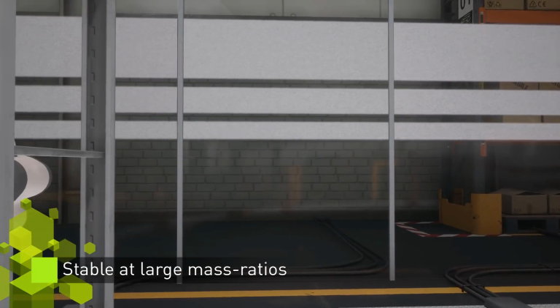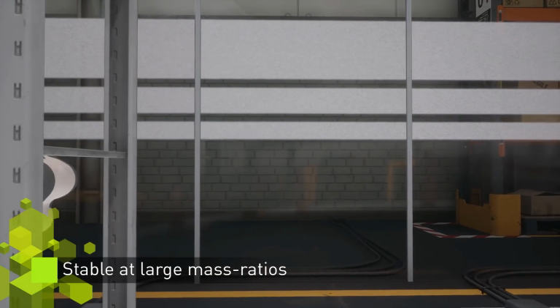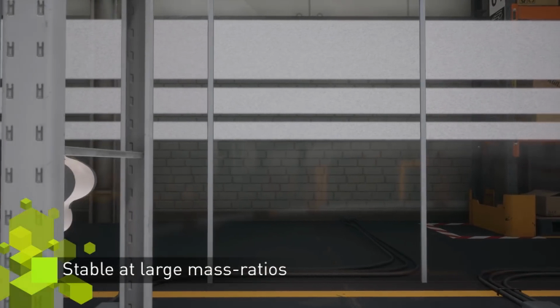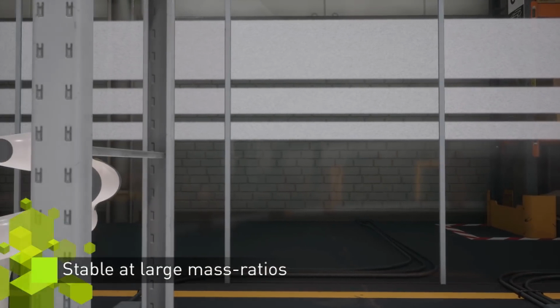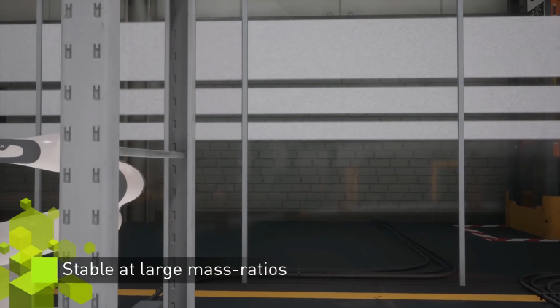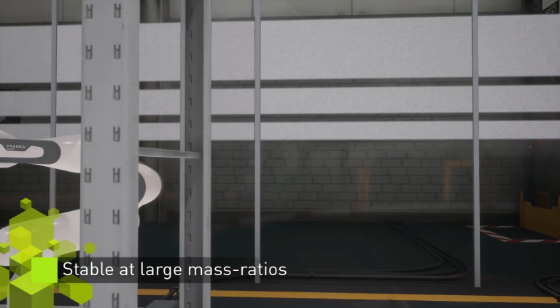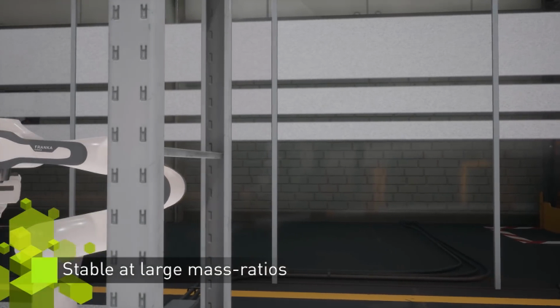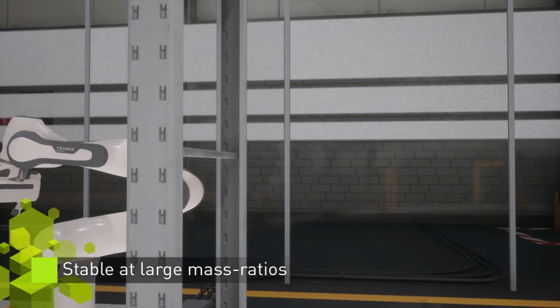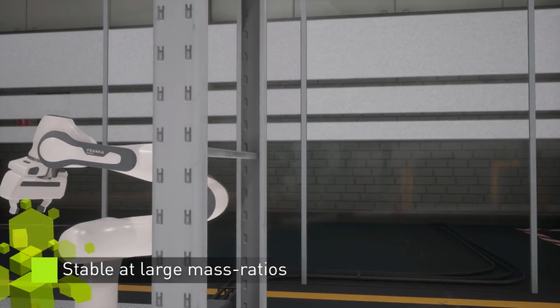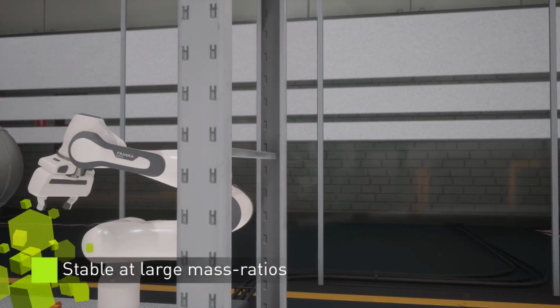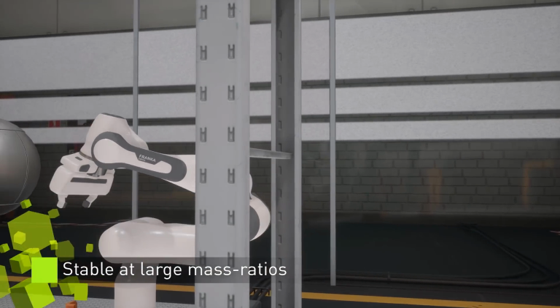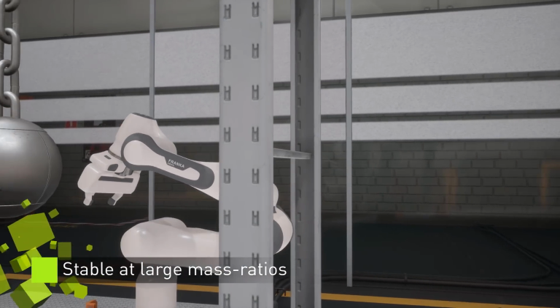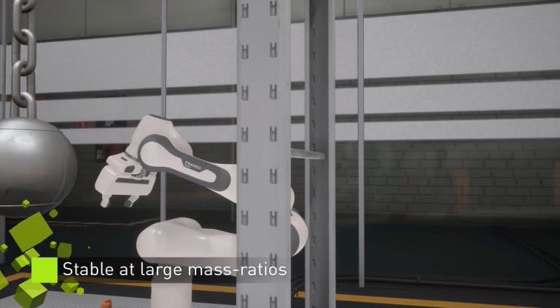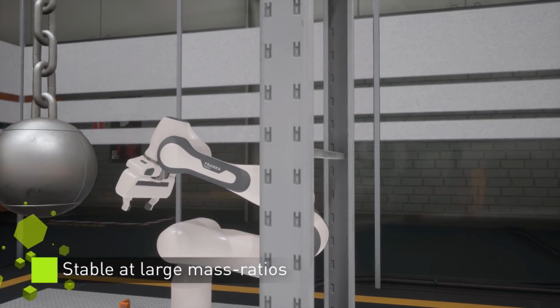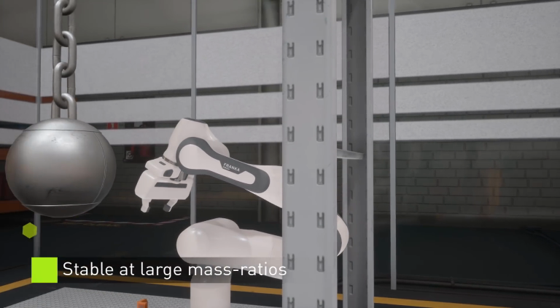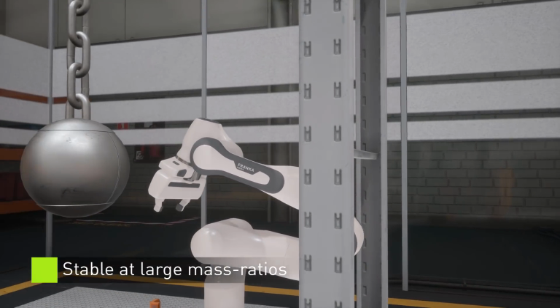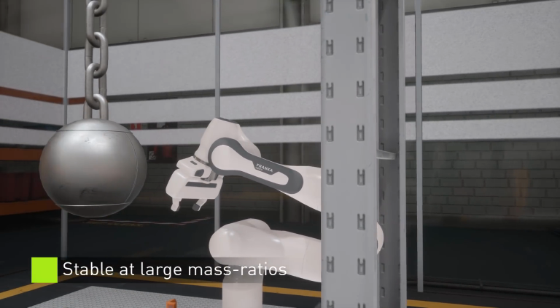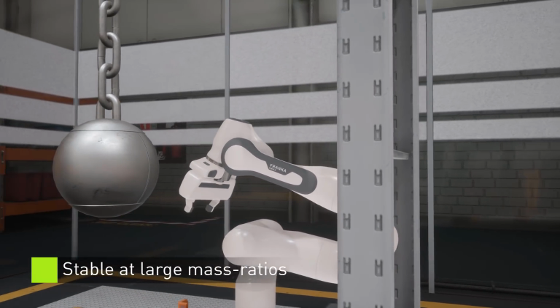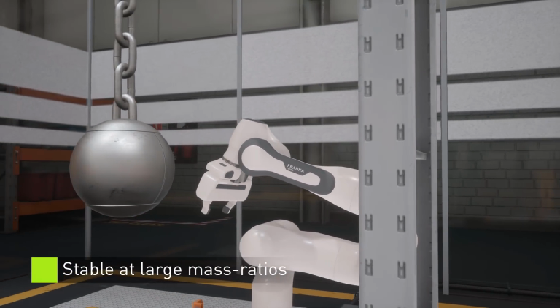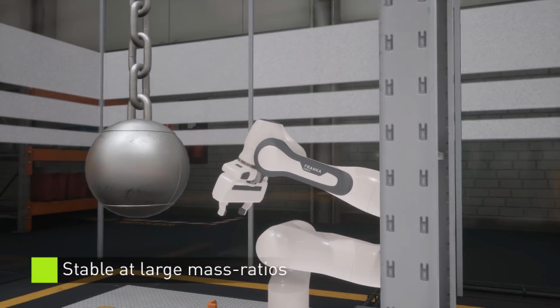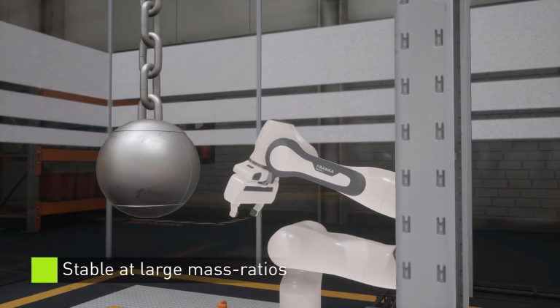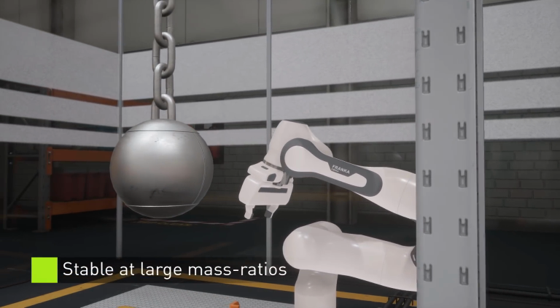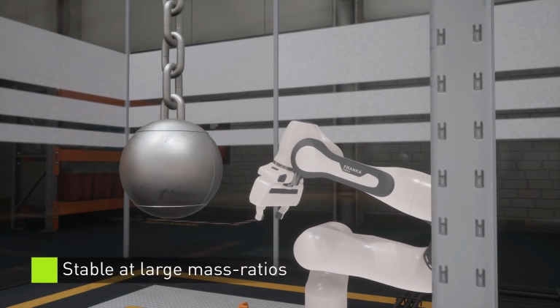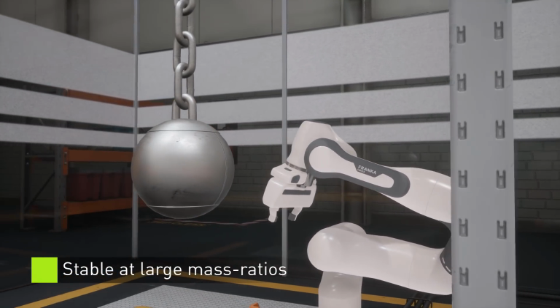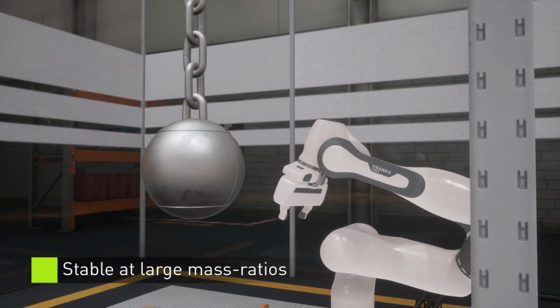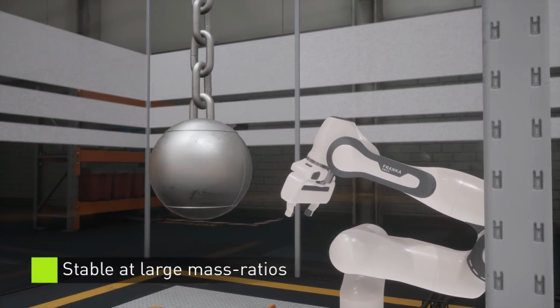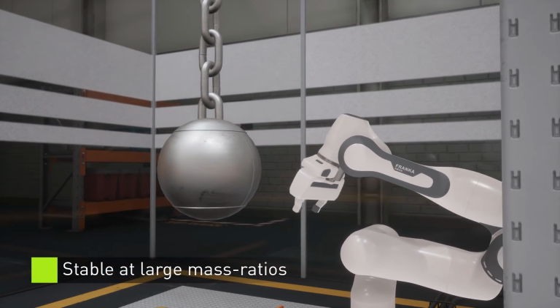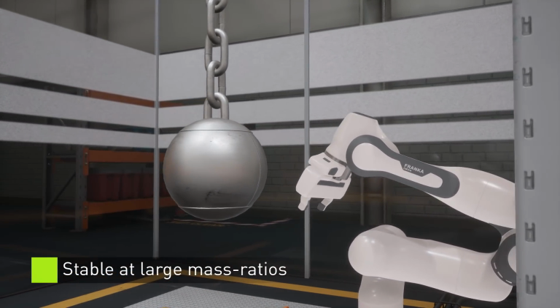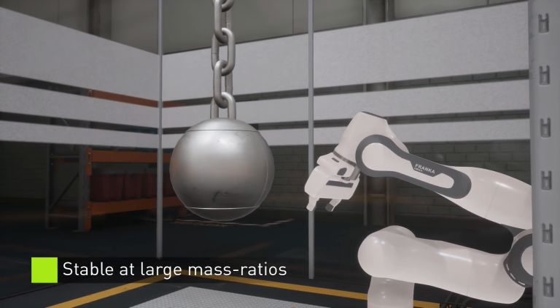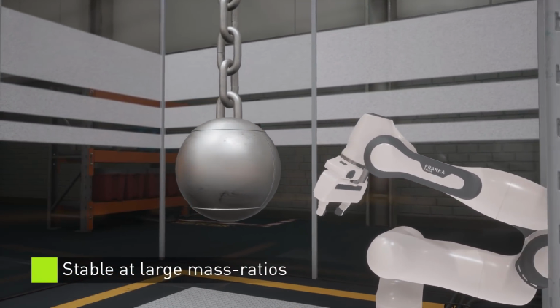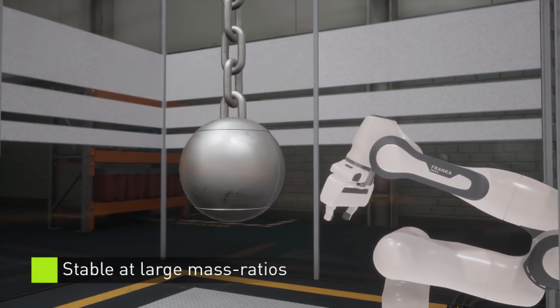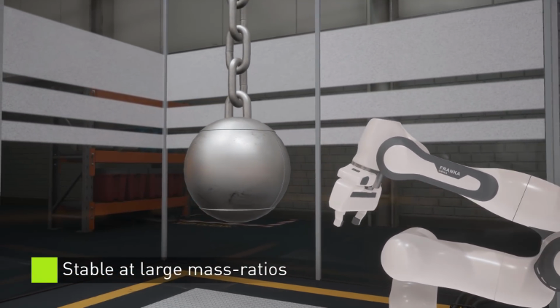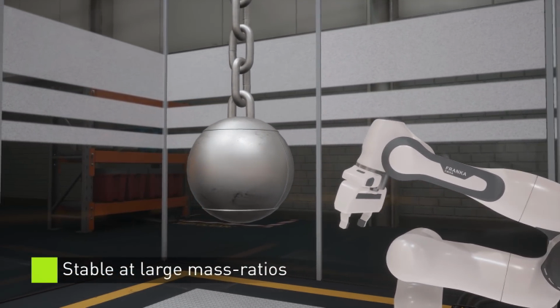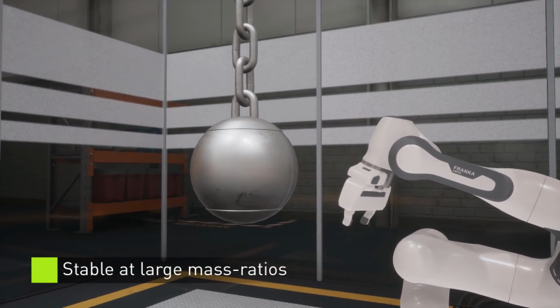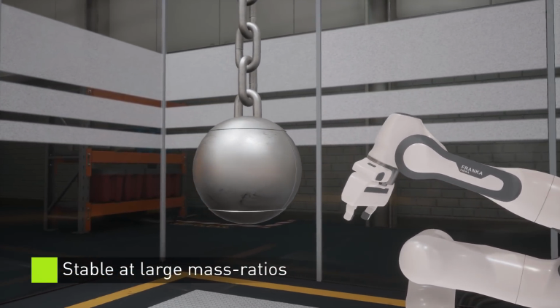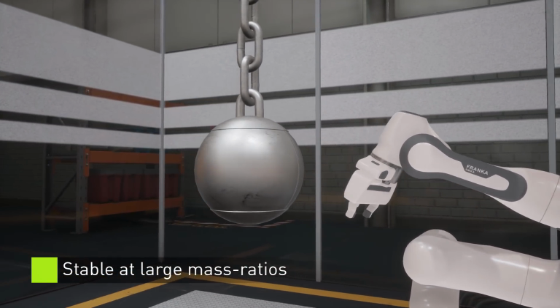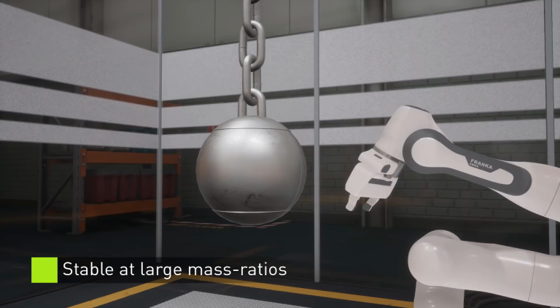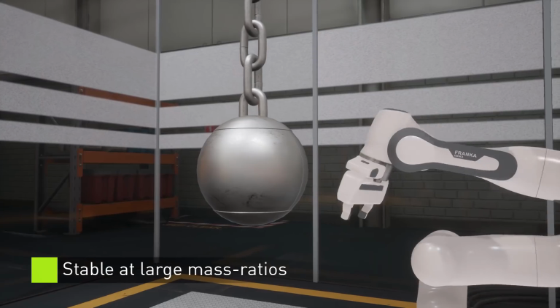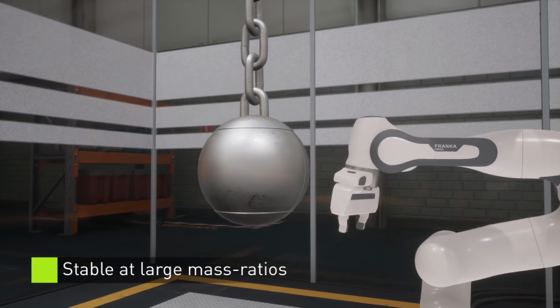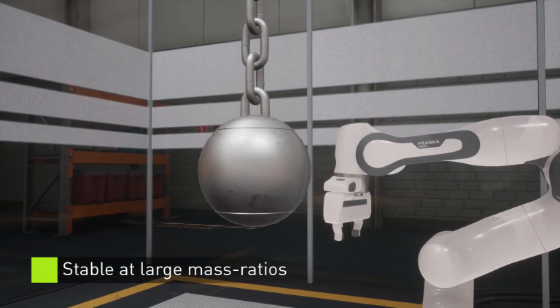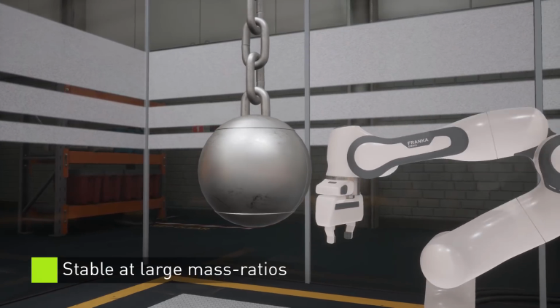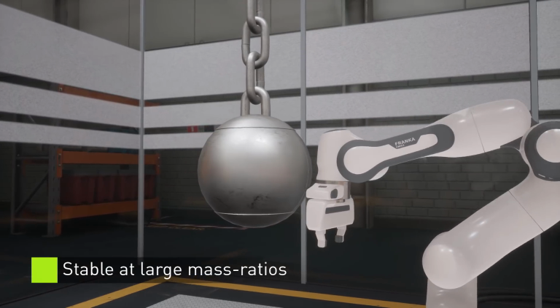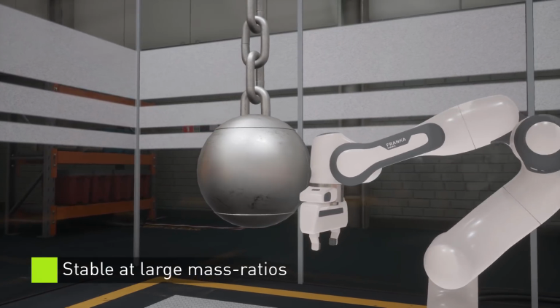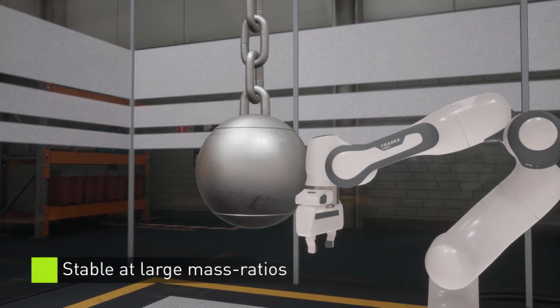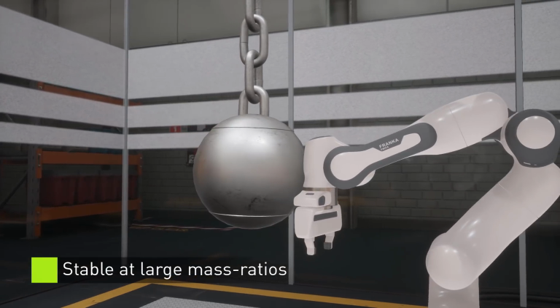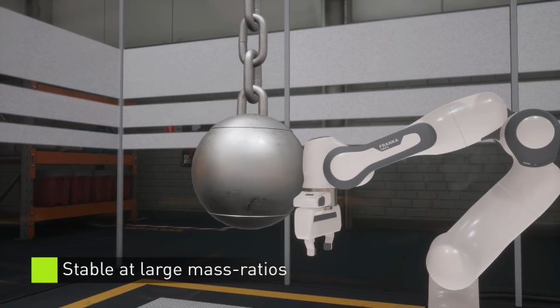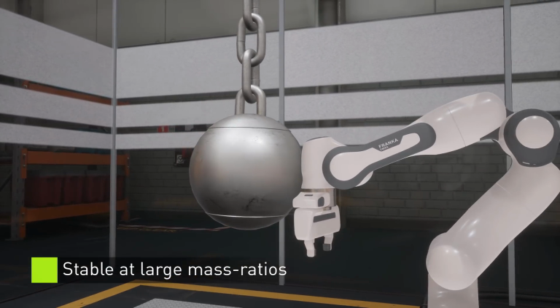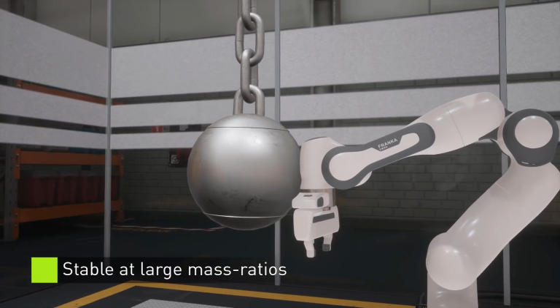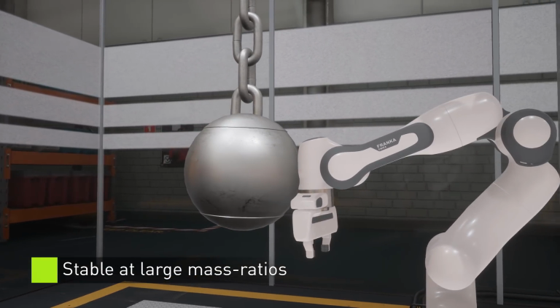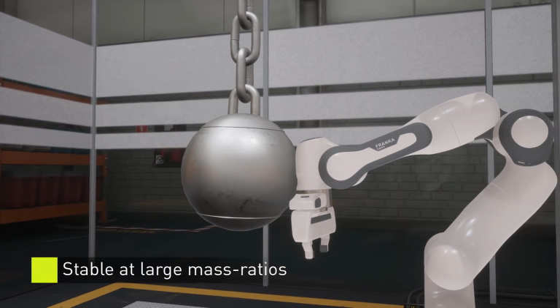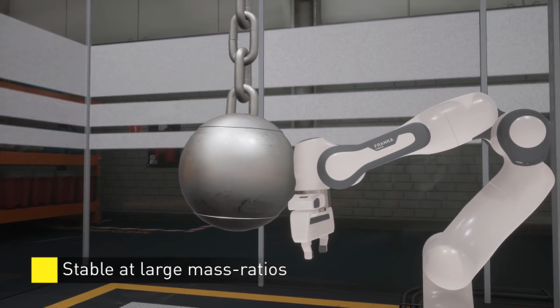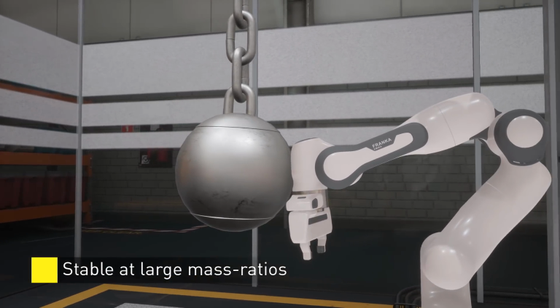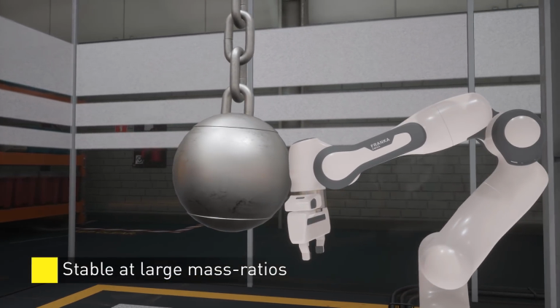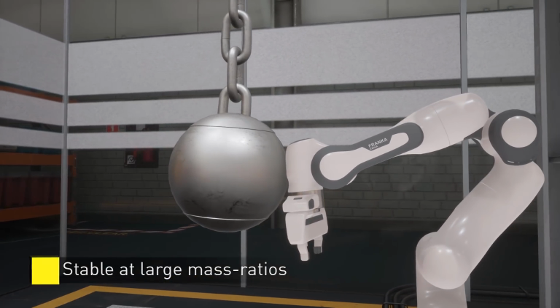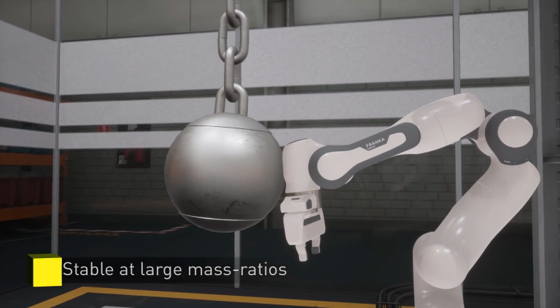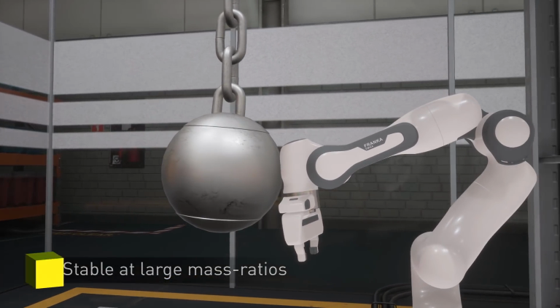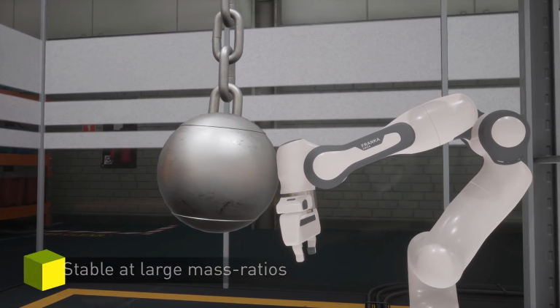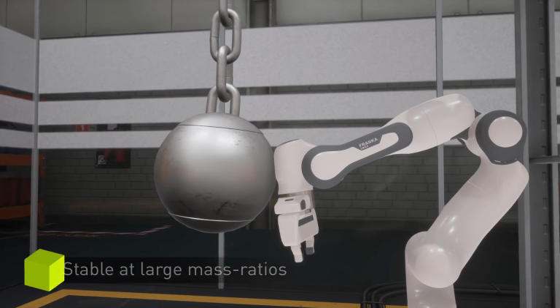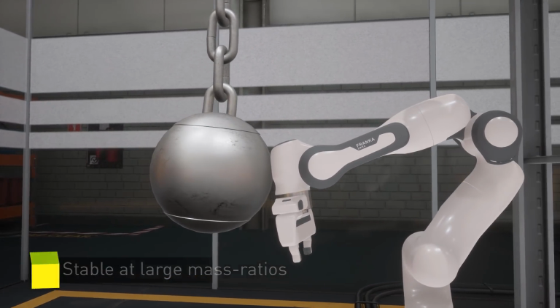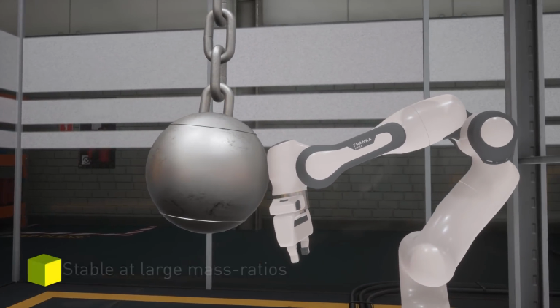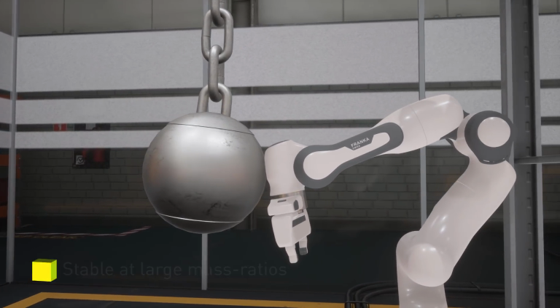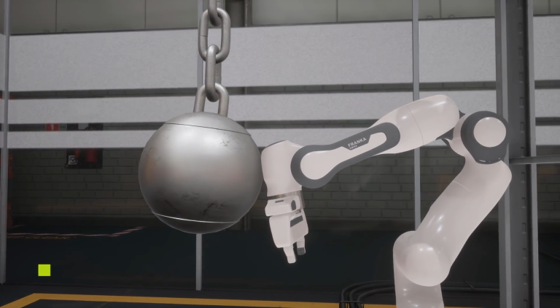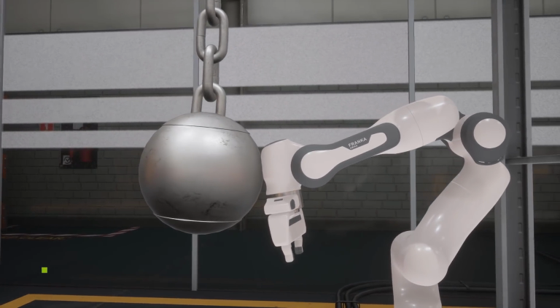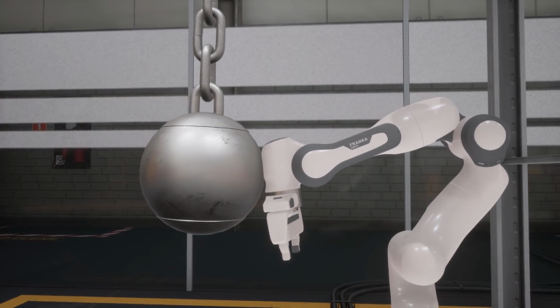The heaviest ball's mass is 10,000 times the lightest. The TGS solver remains stable without additional tuning or substepping.